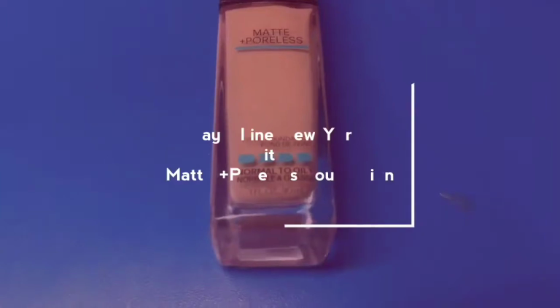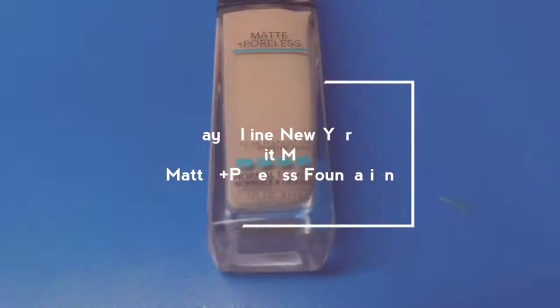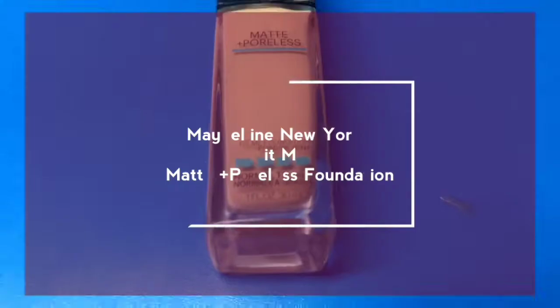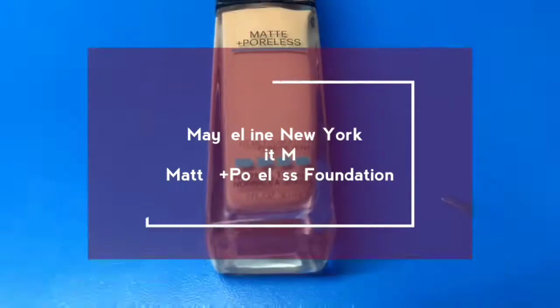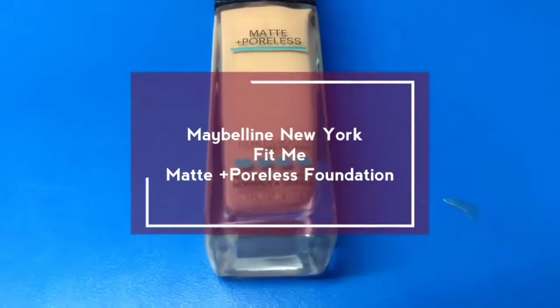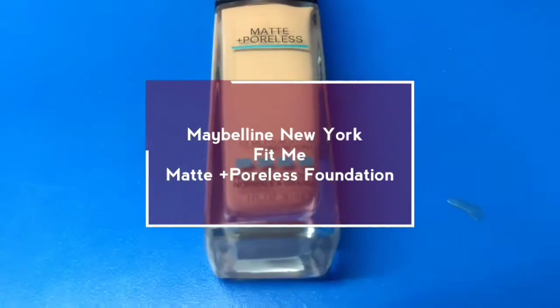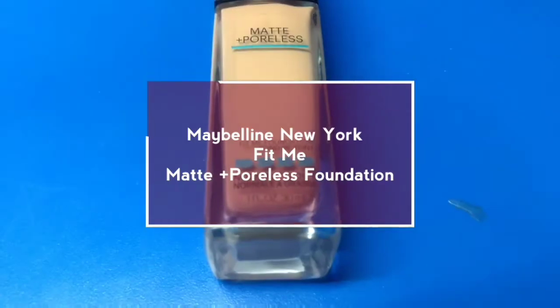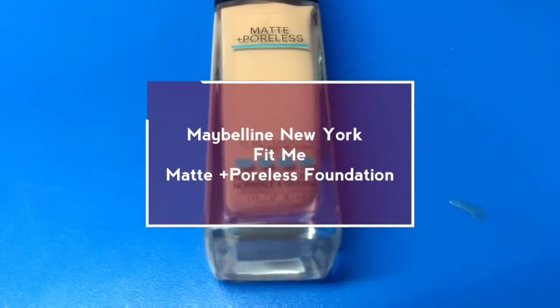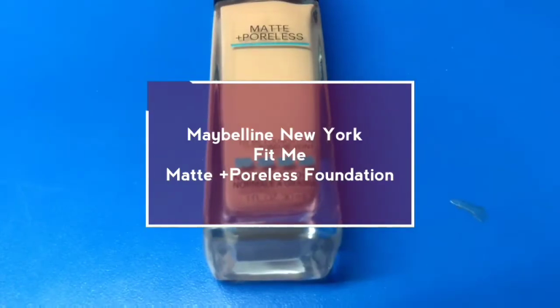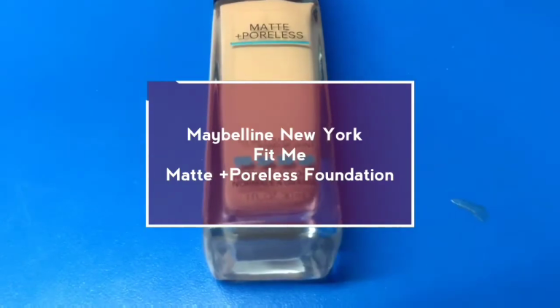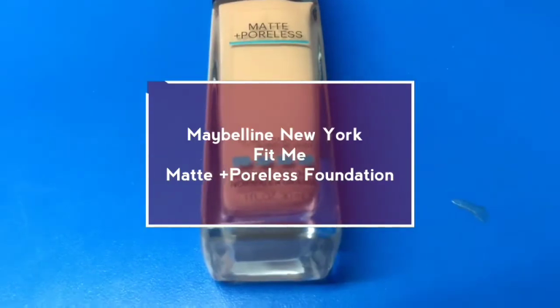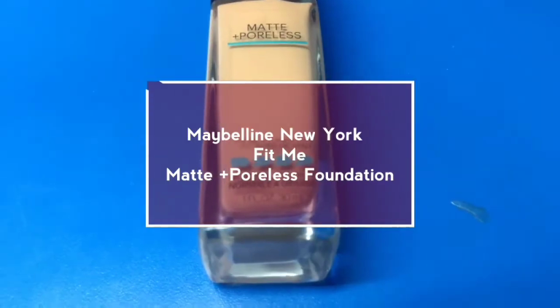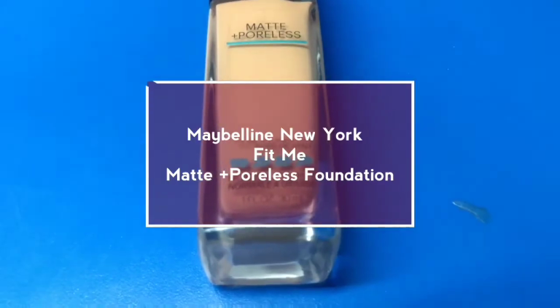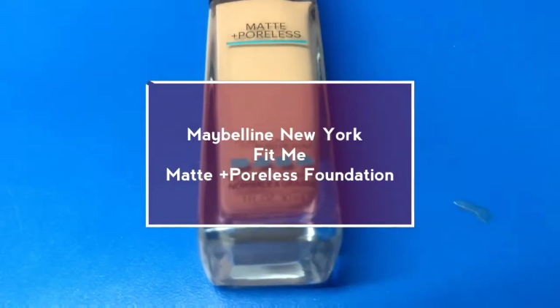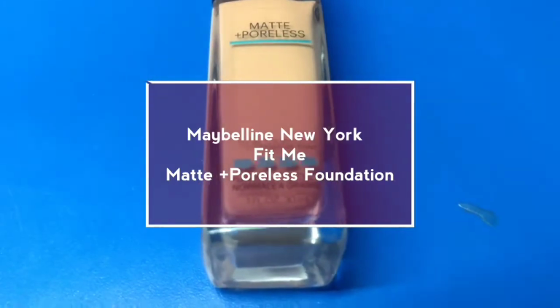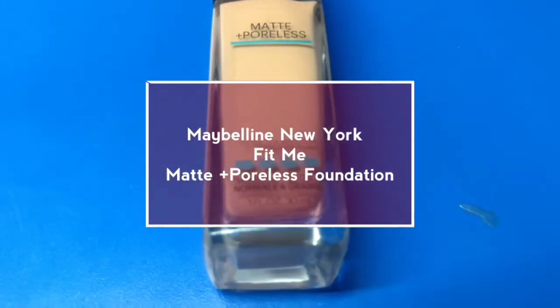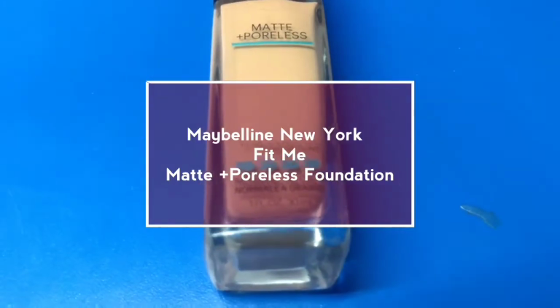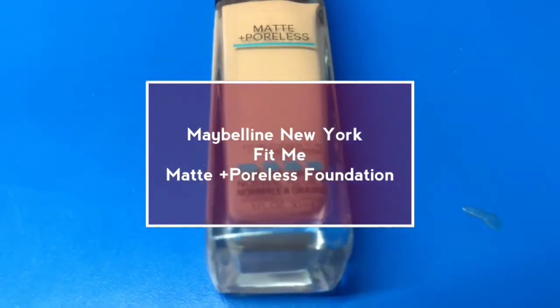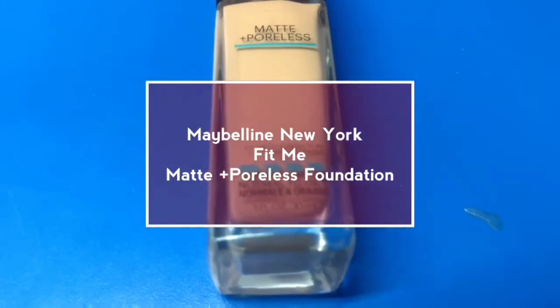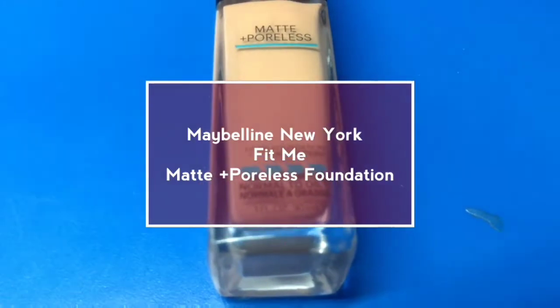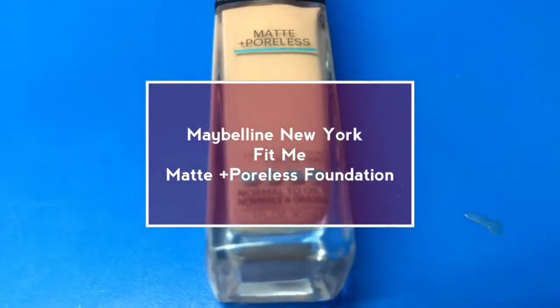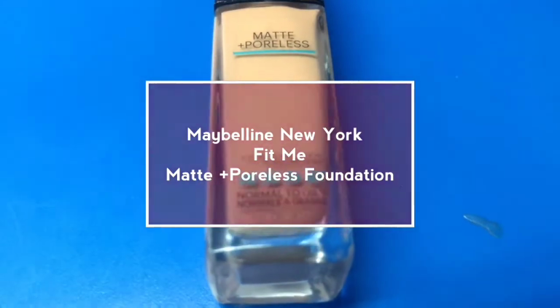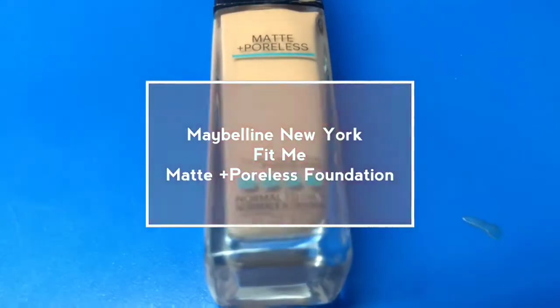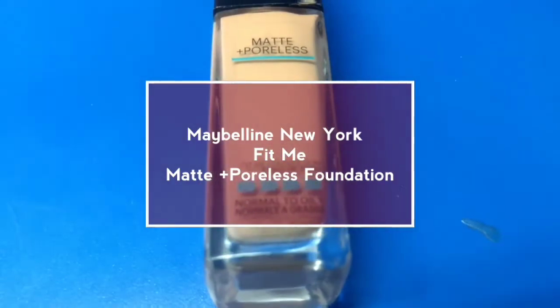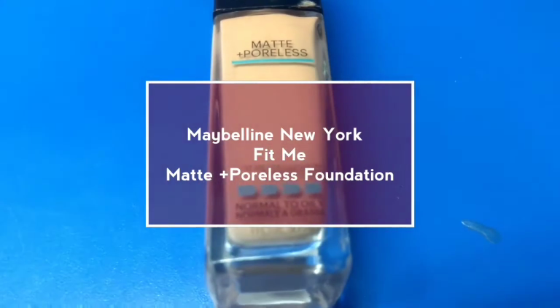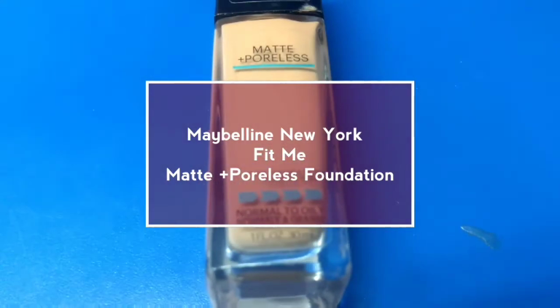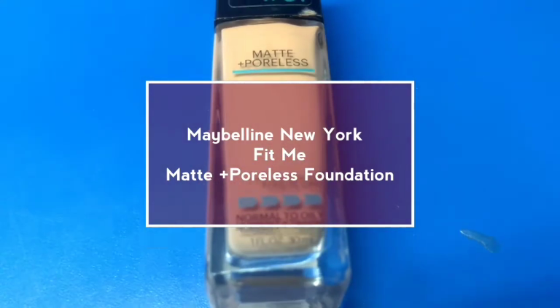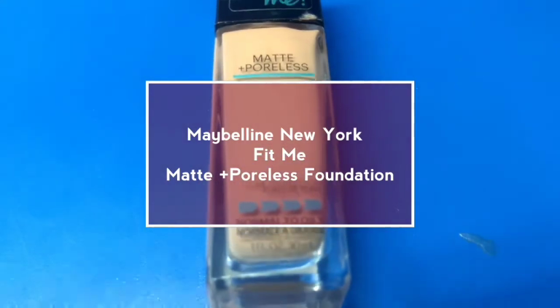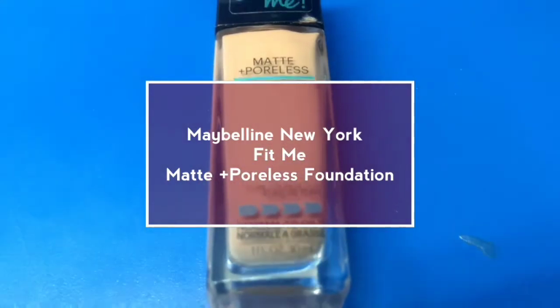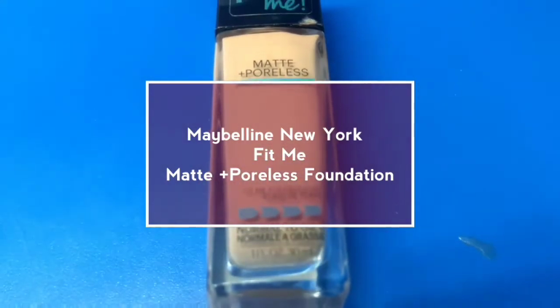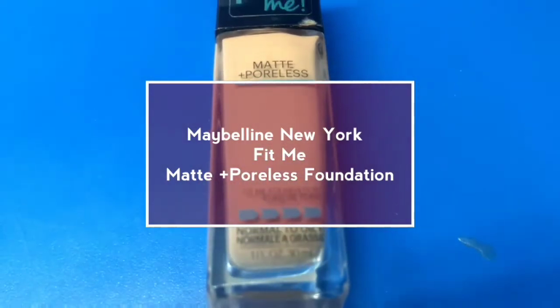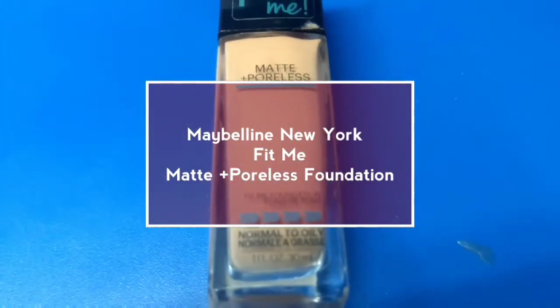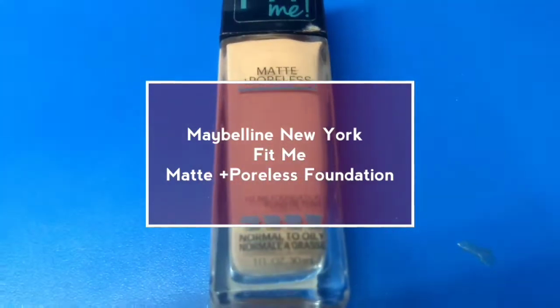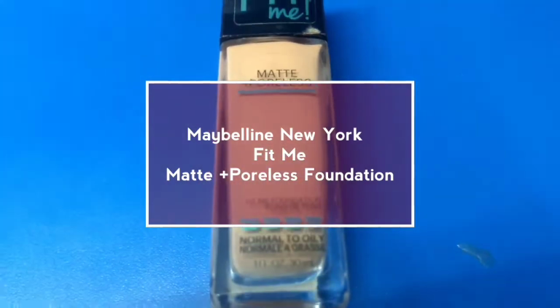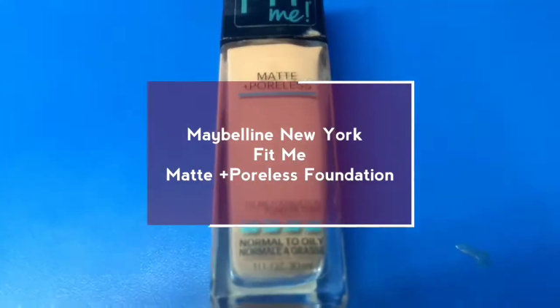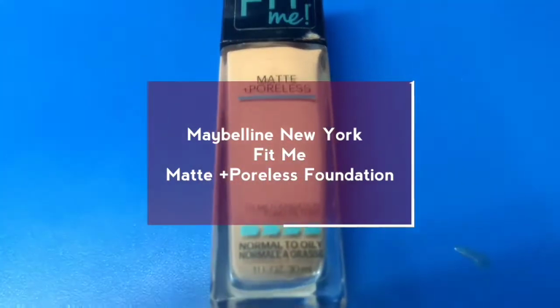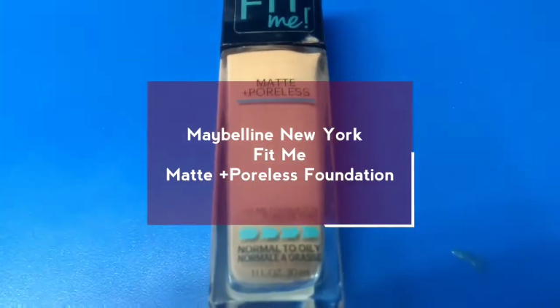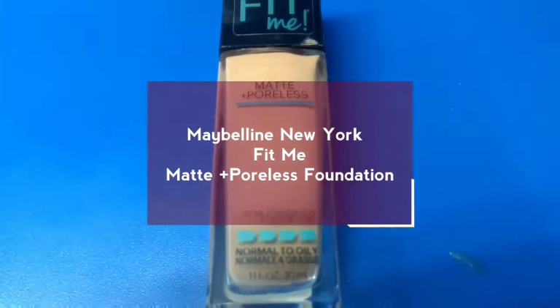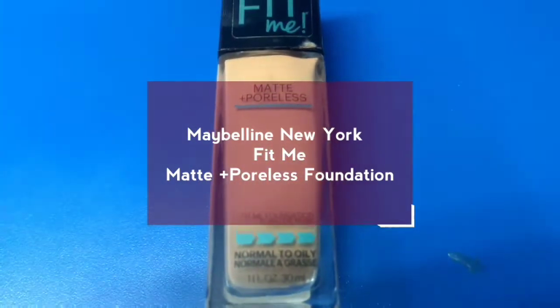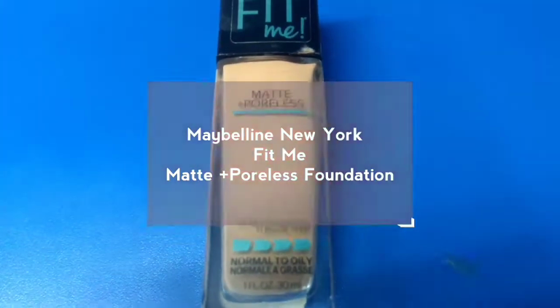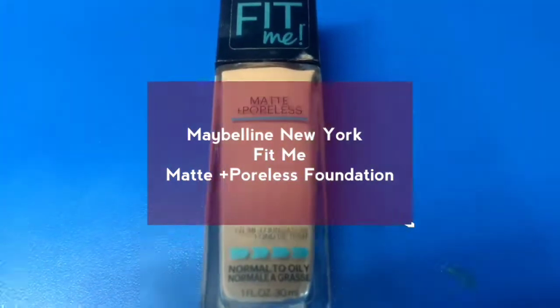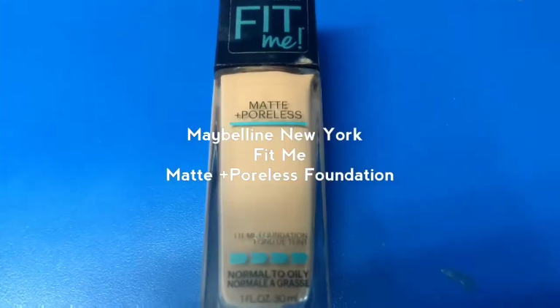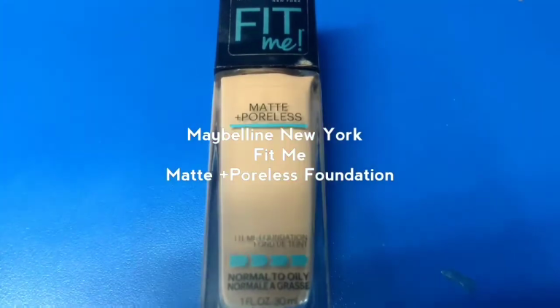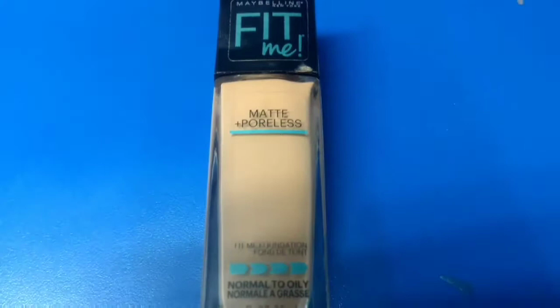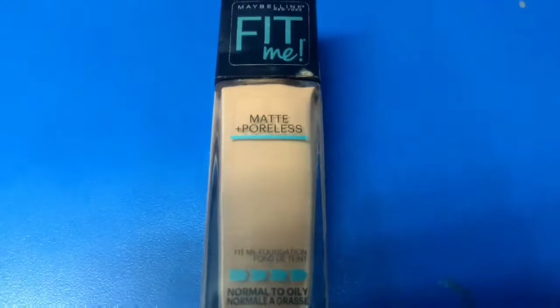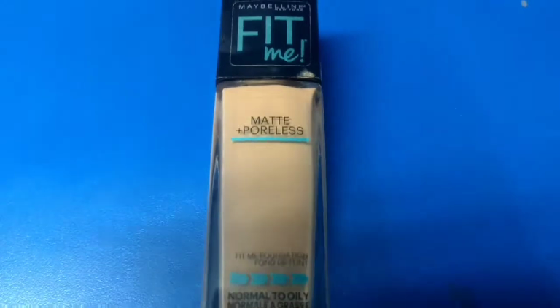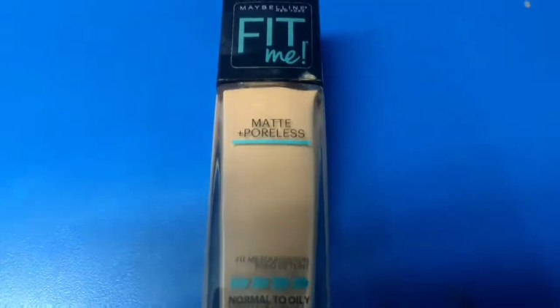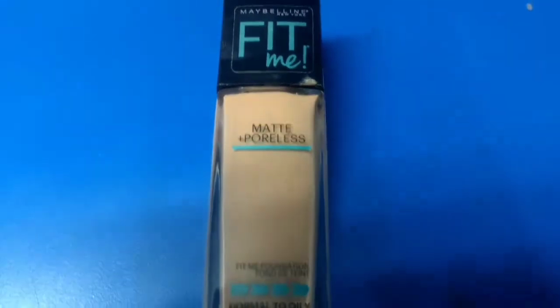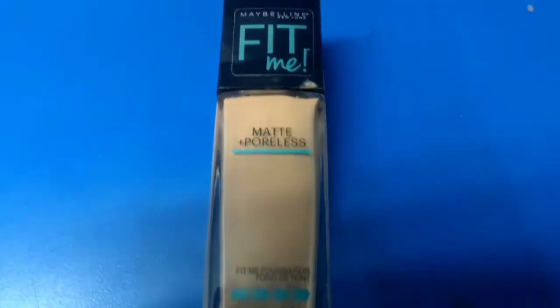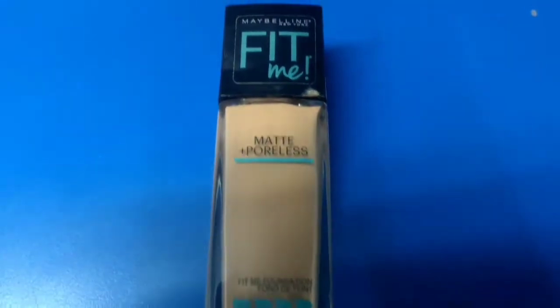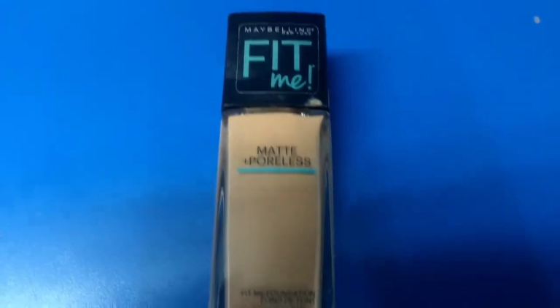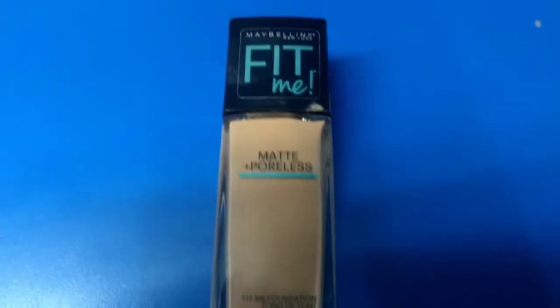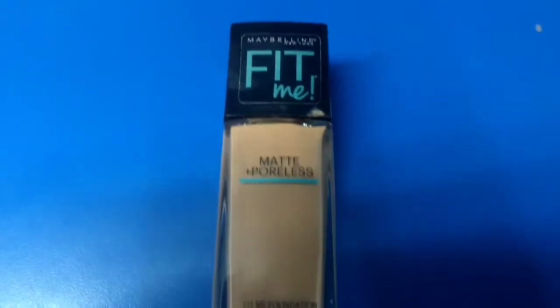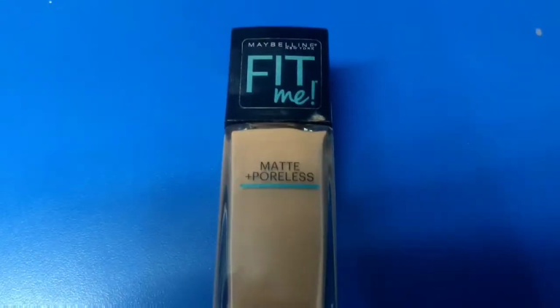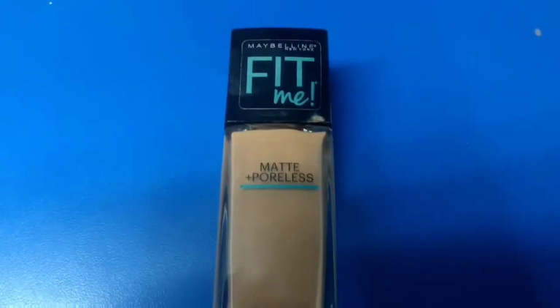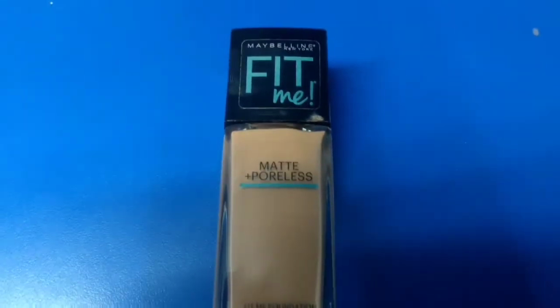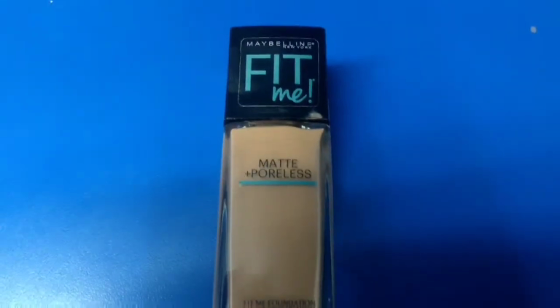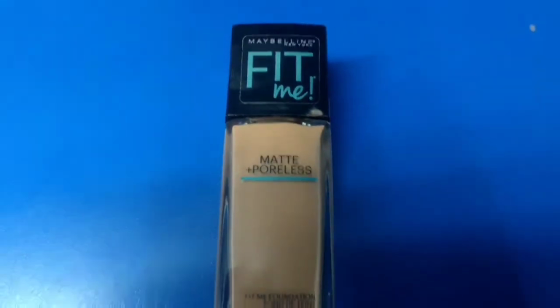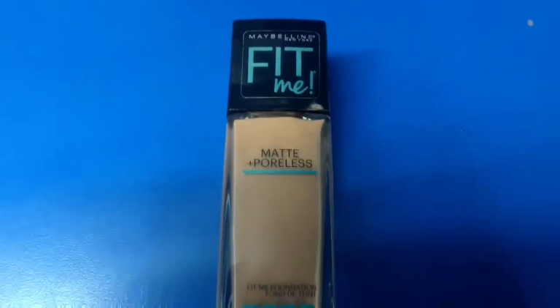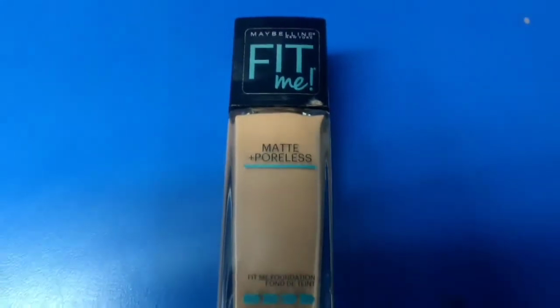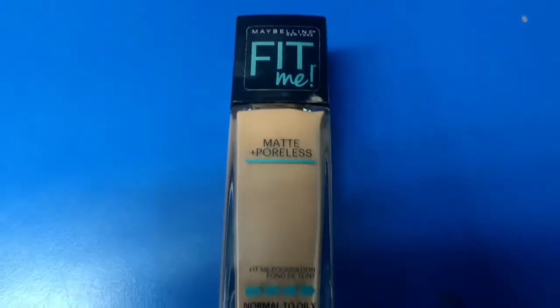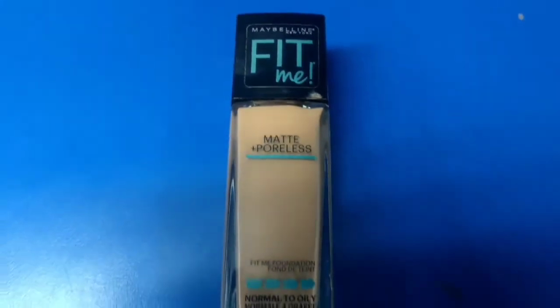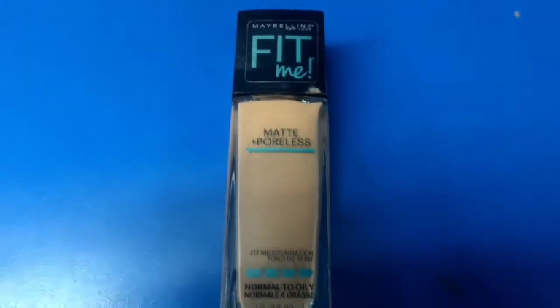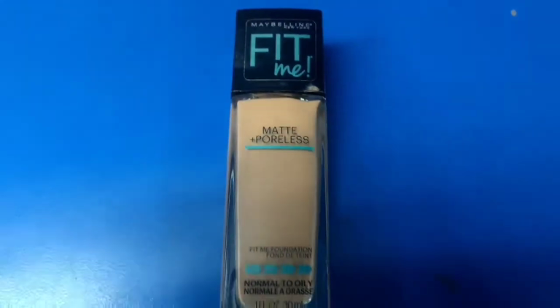Hello everyone! Welcome back! Today I am reviewing Maybelline New York's Fit Me Matte Plus Poreless Foundation.